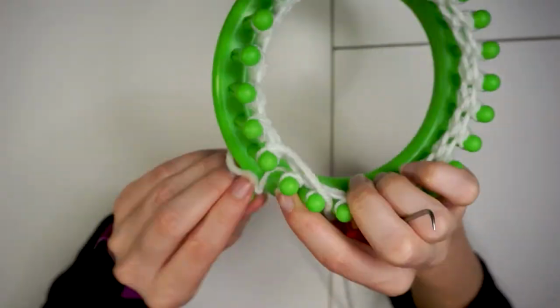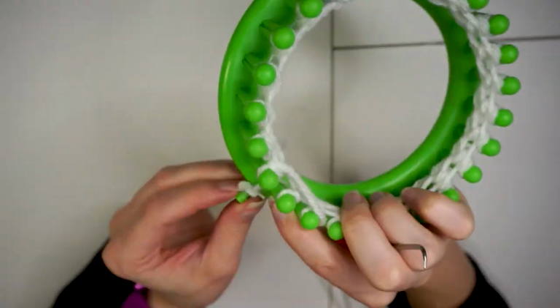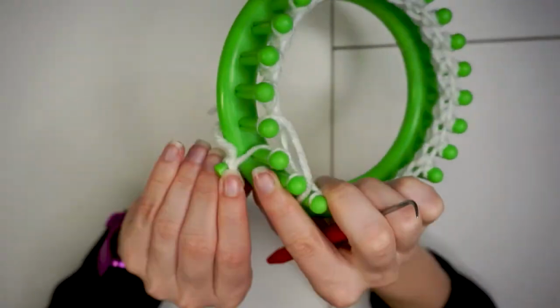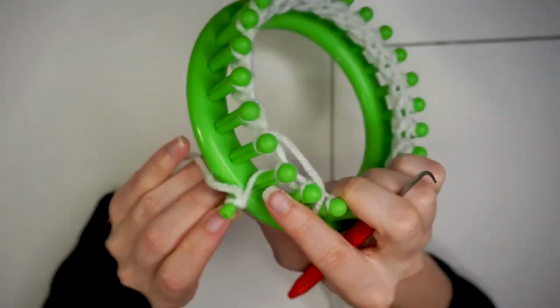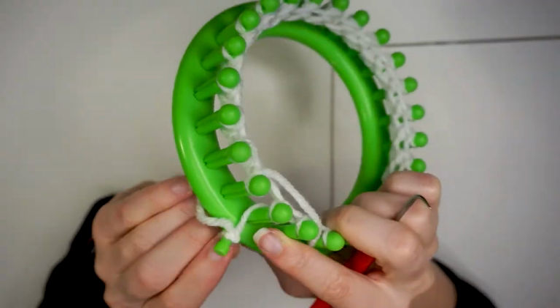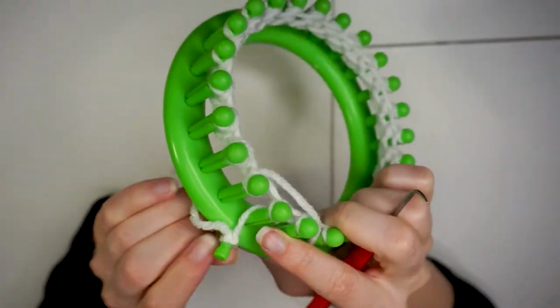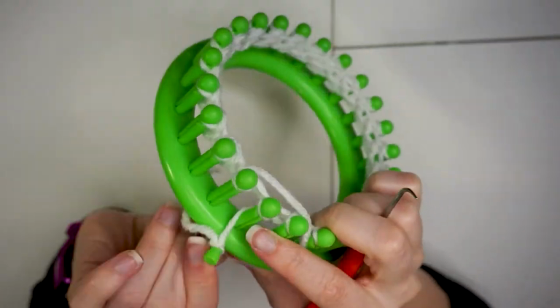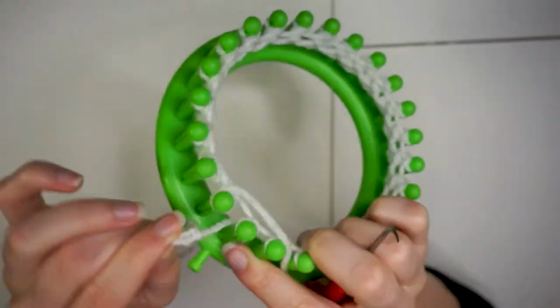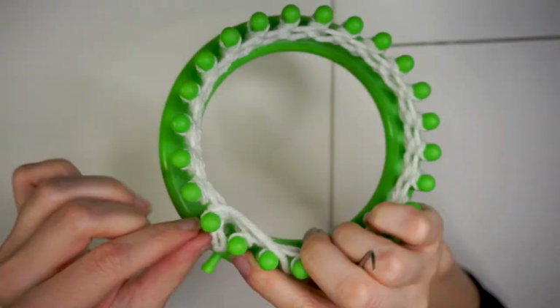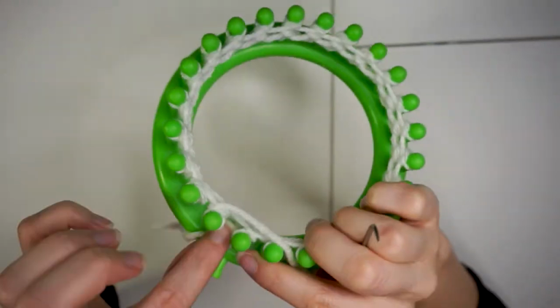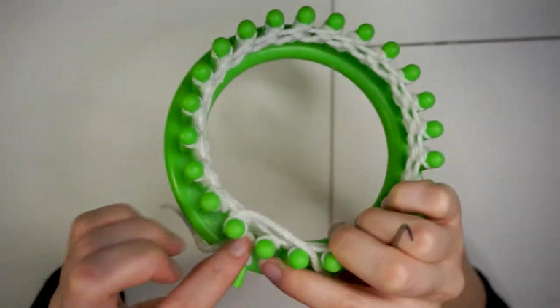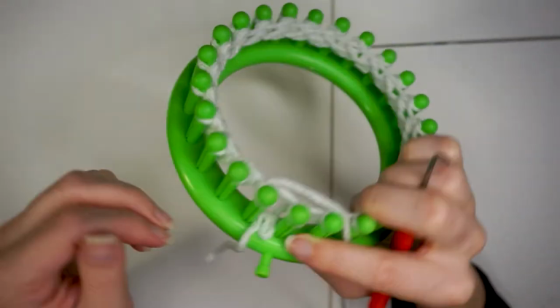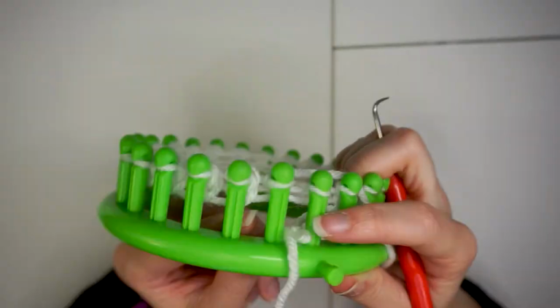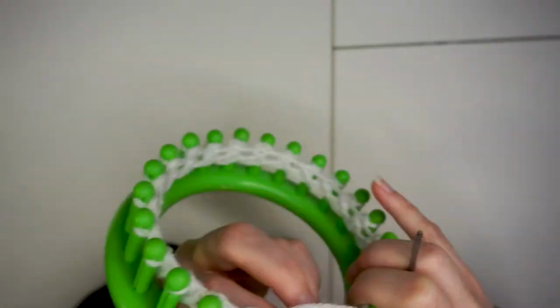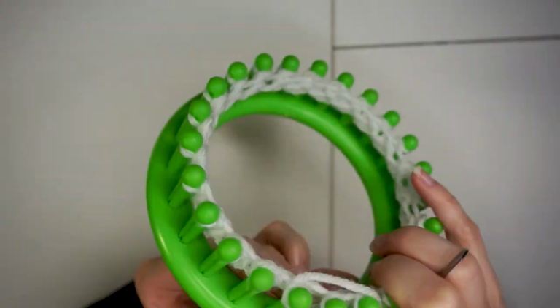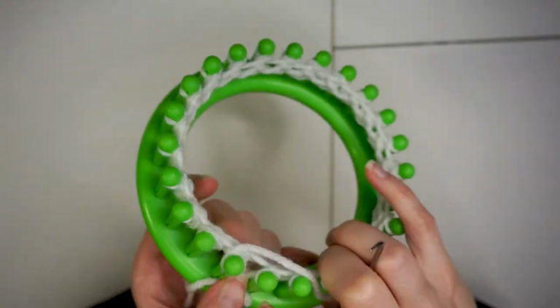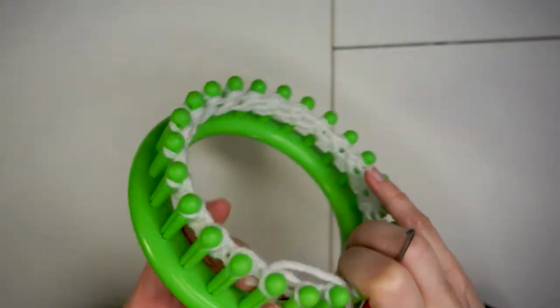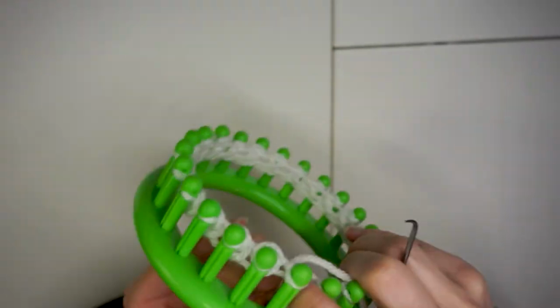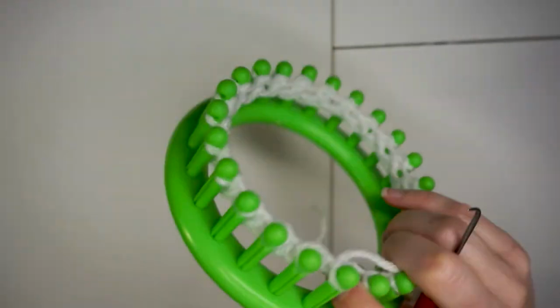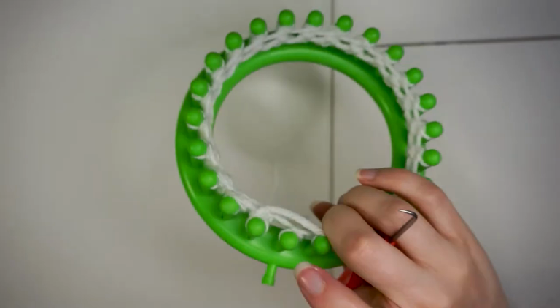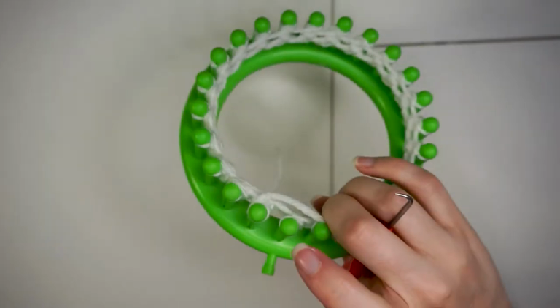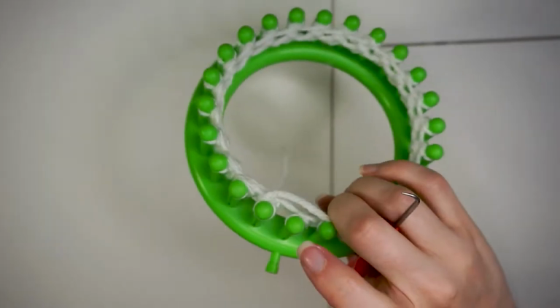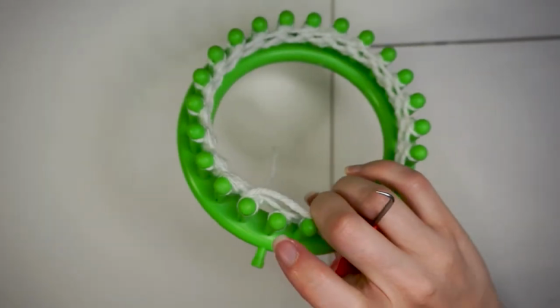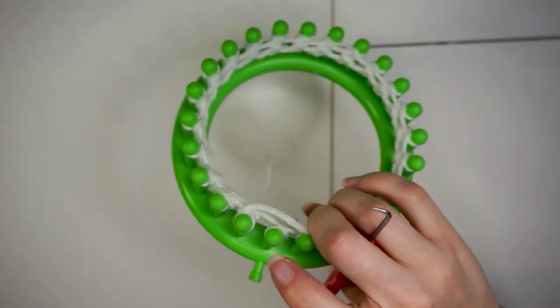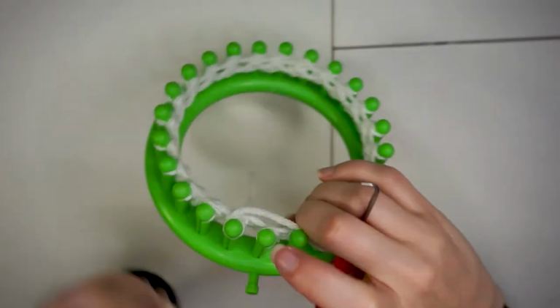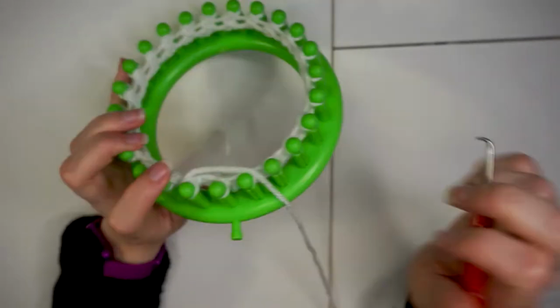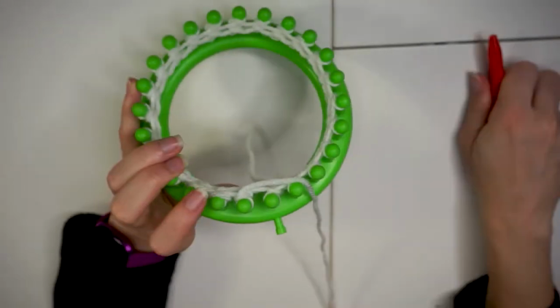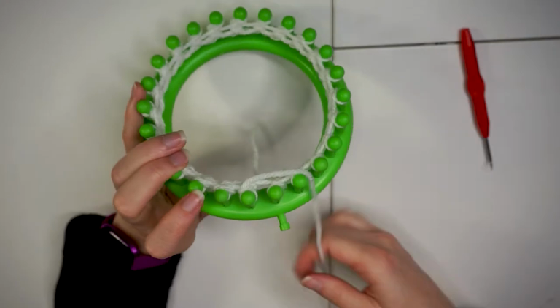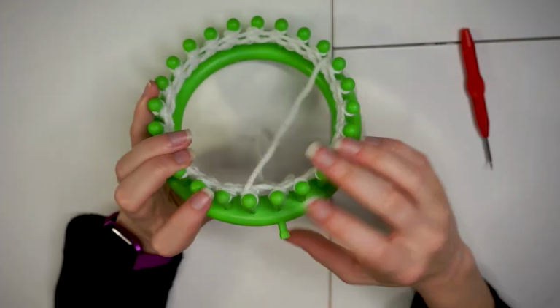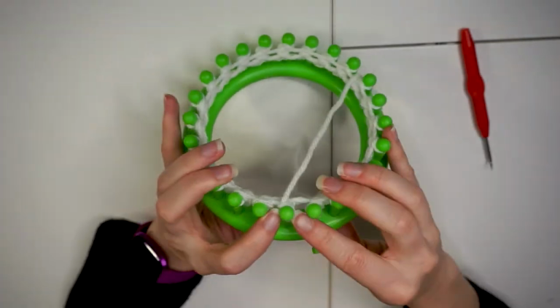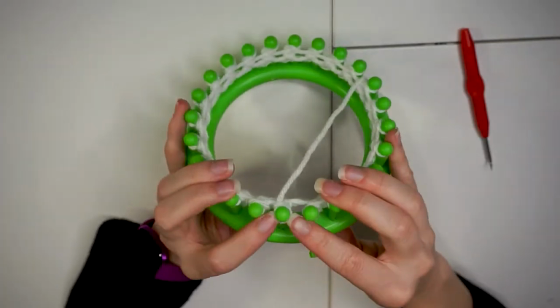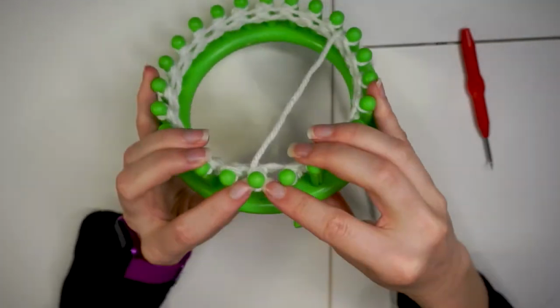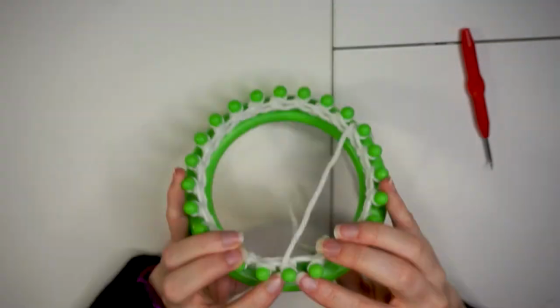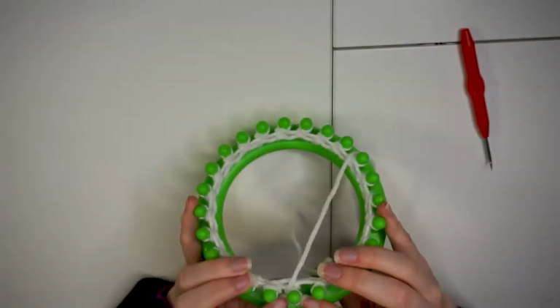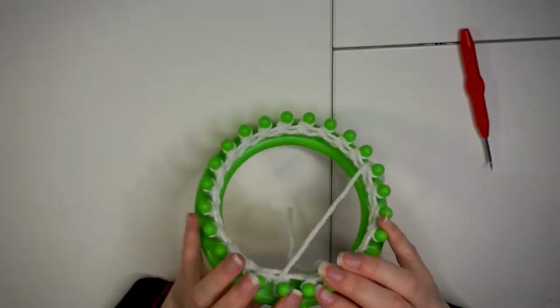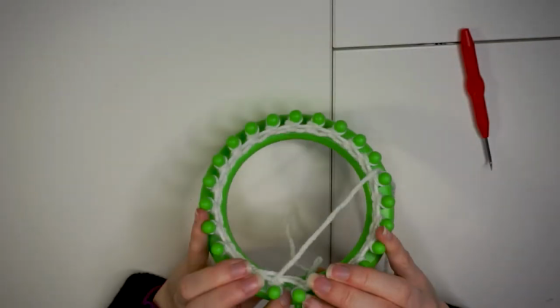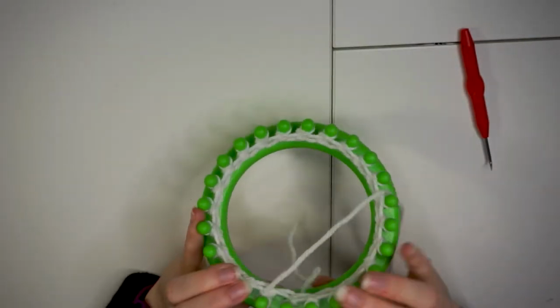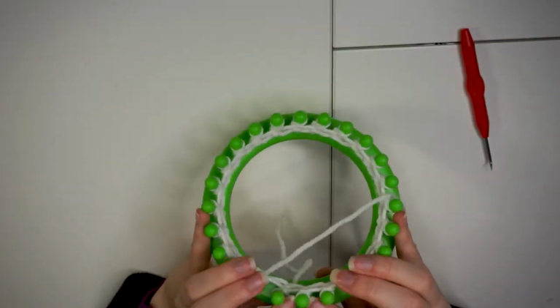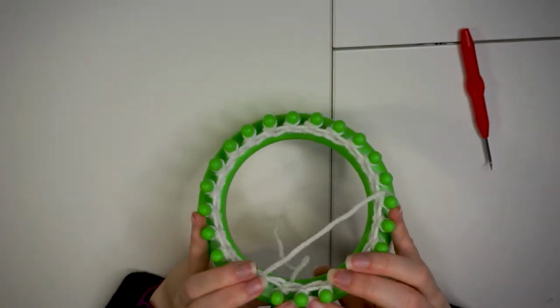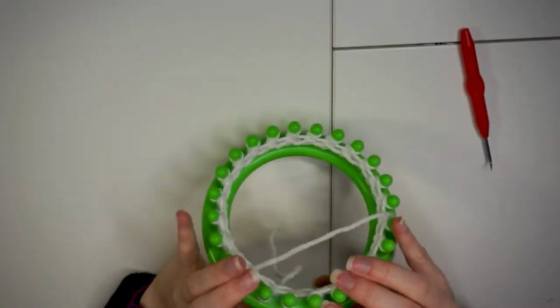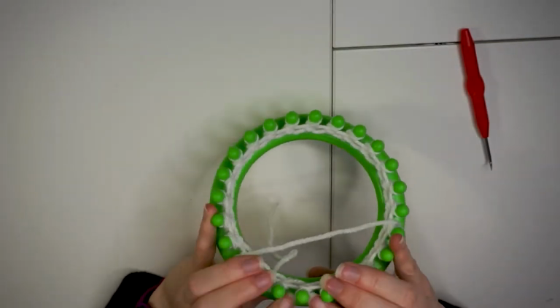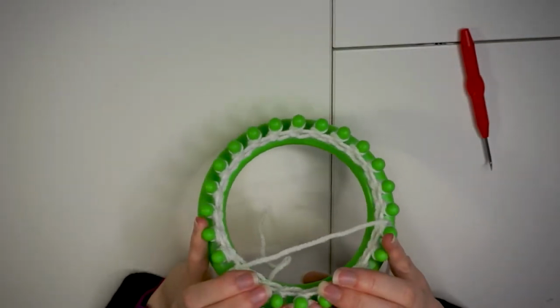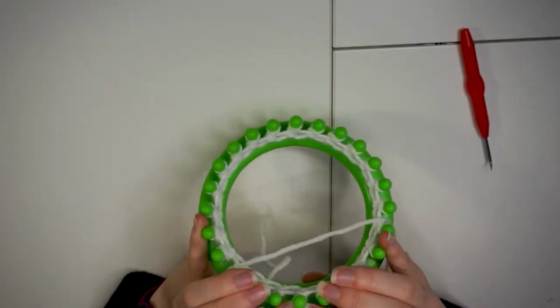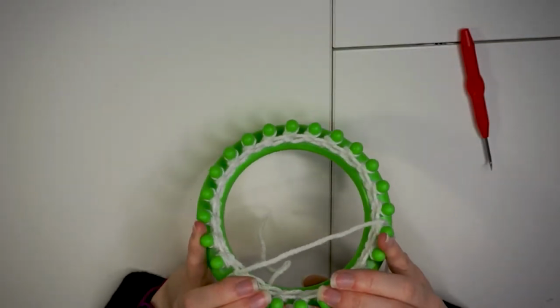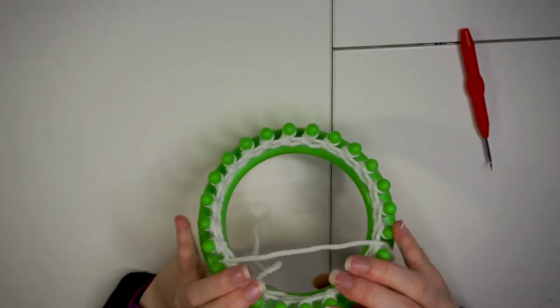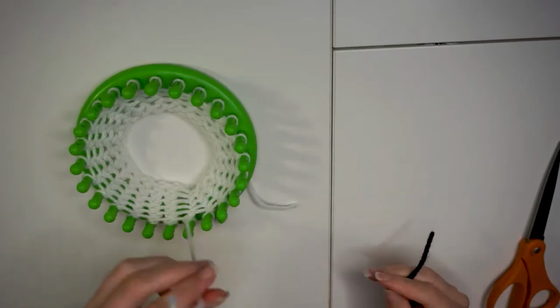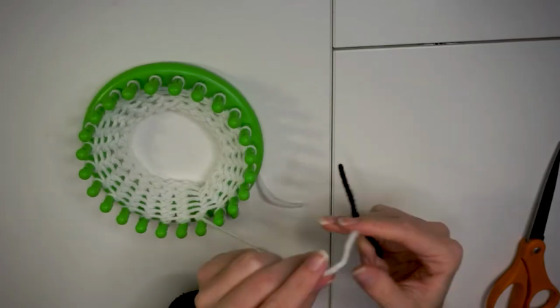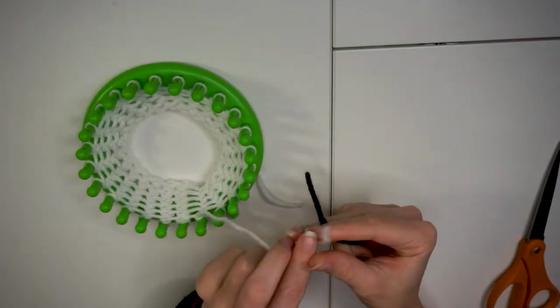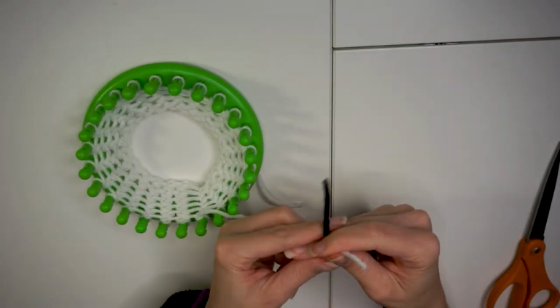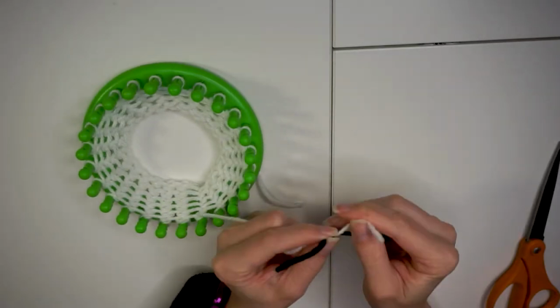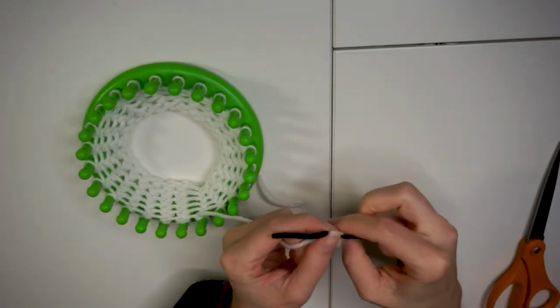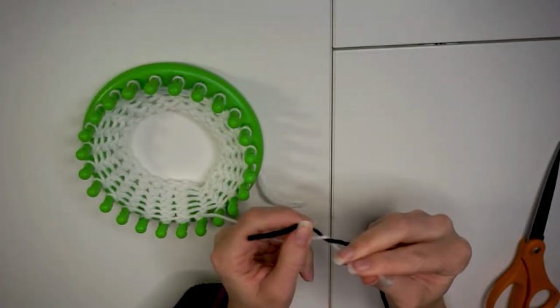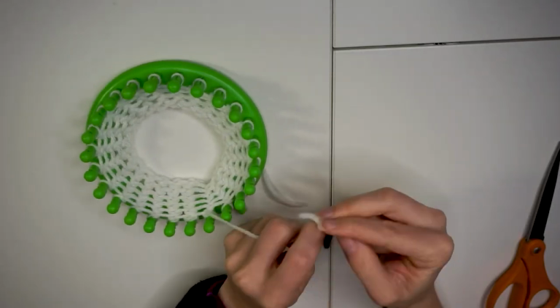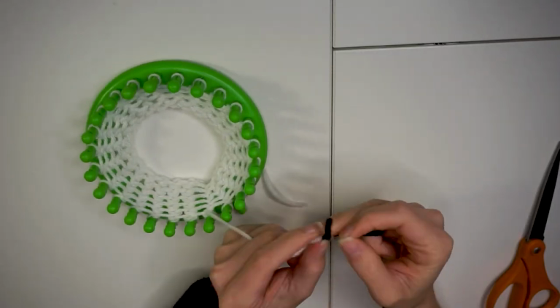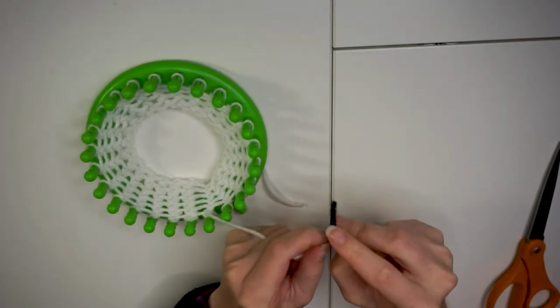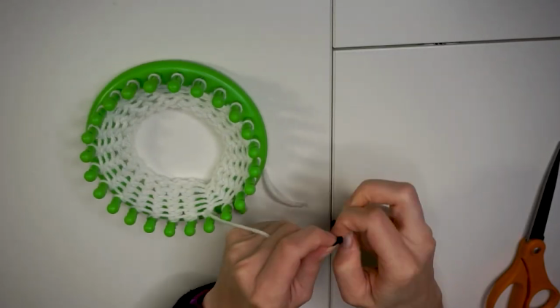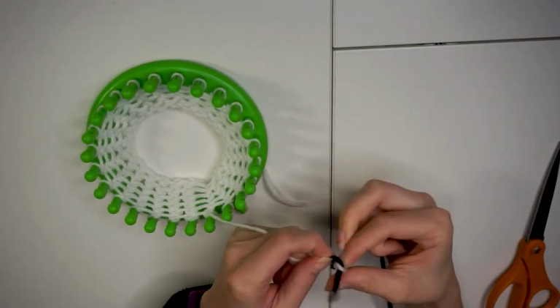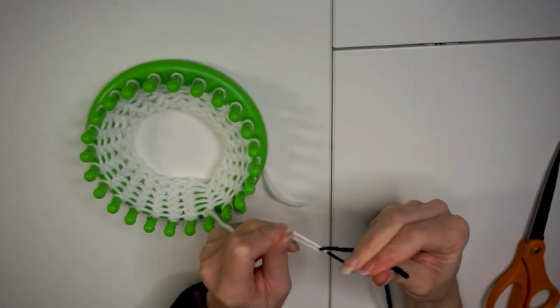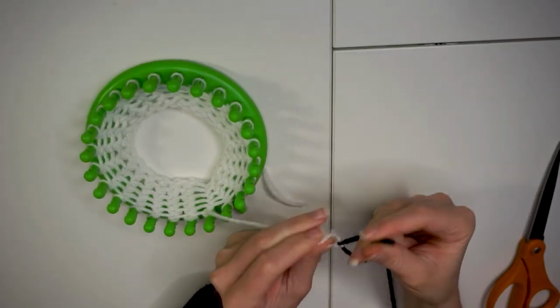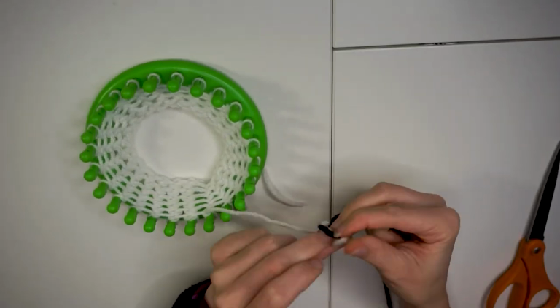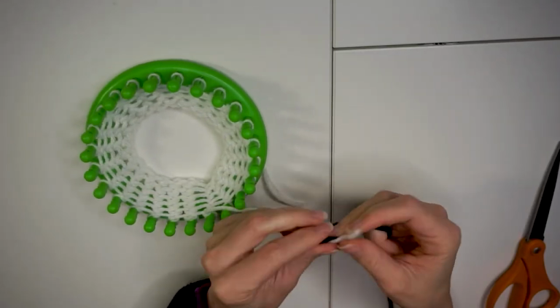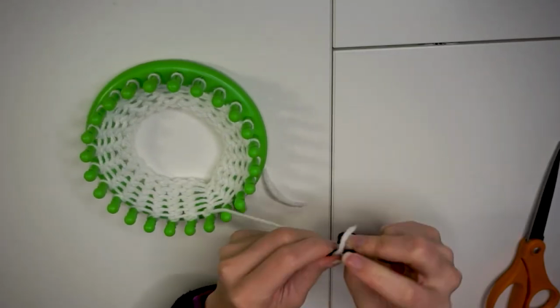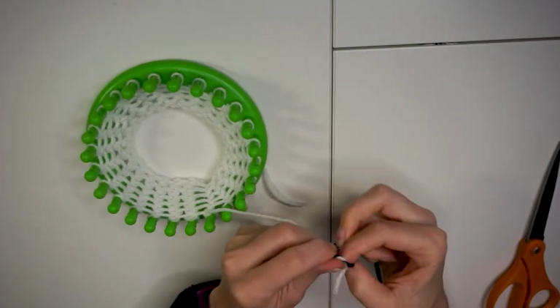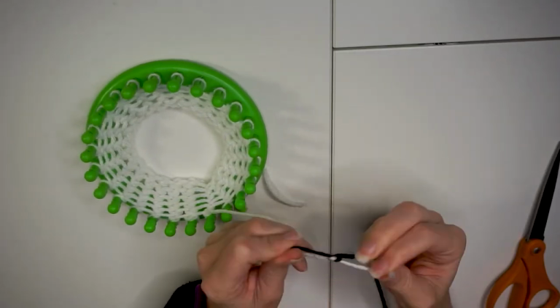After the first two rows of knitting, you can remove the slip knot and tie it off. Continue to knit until you have the length of the warmer you want.